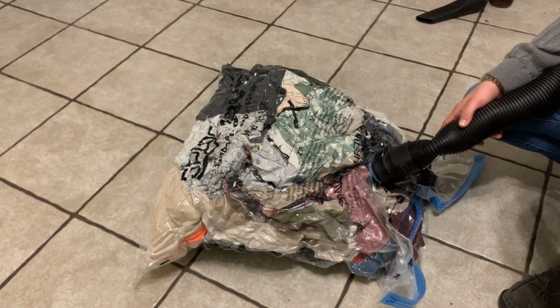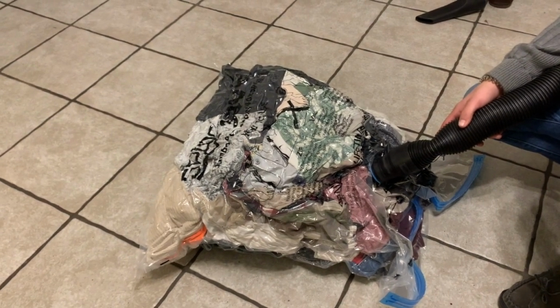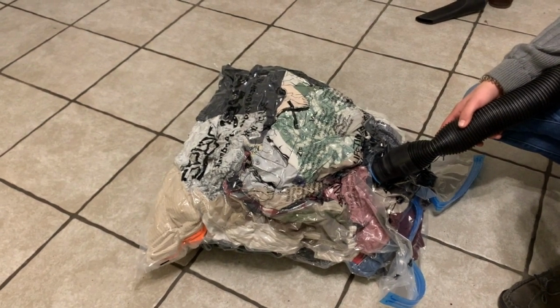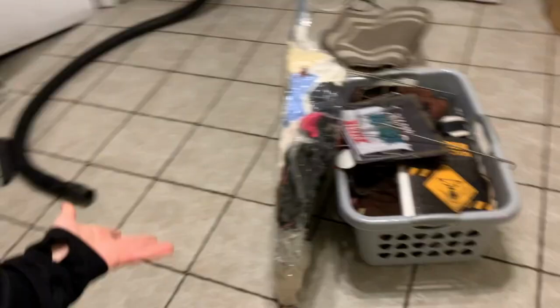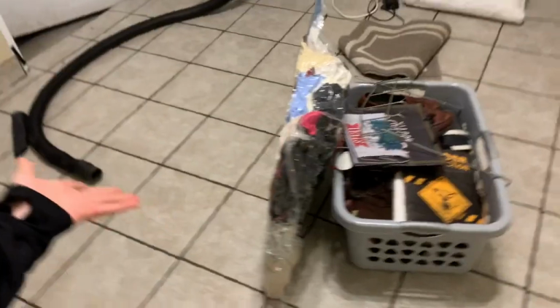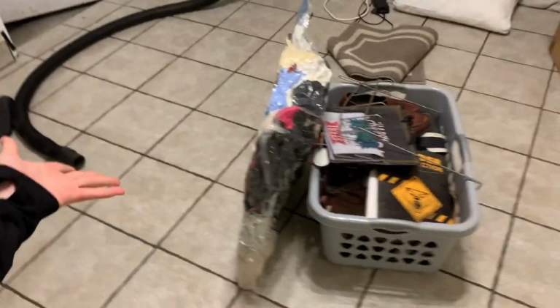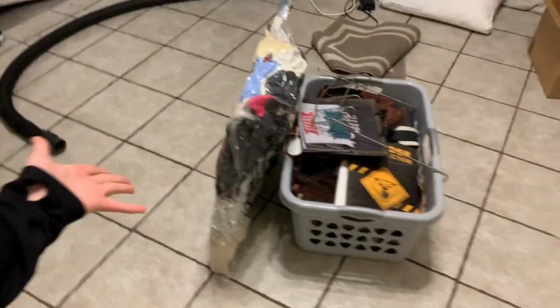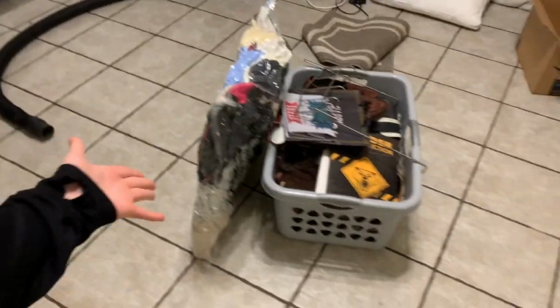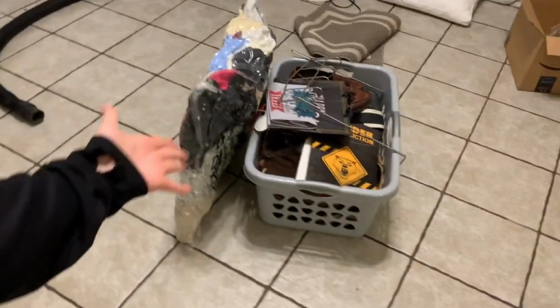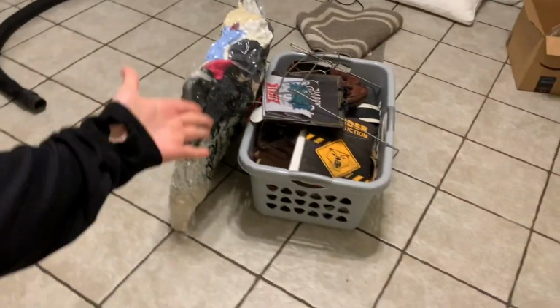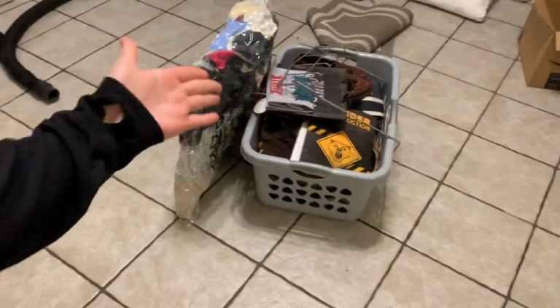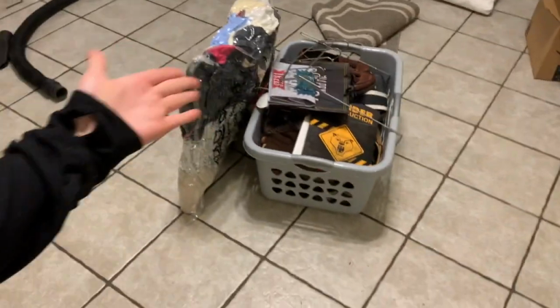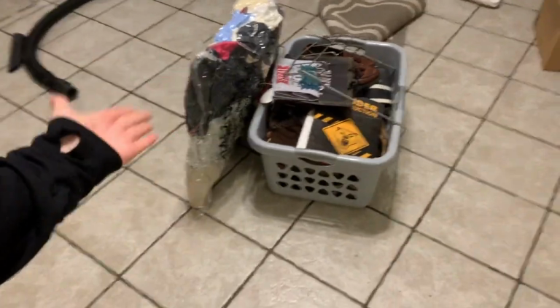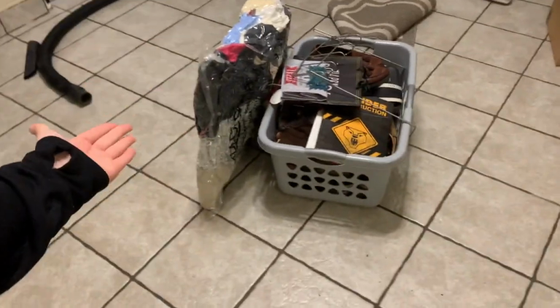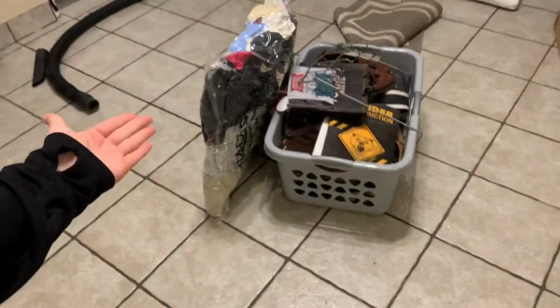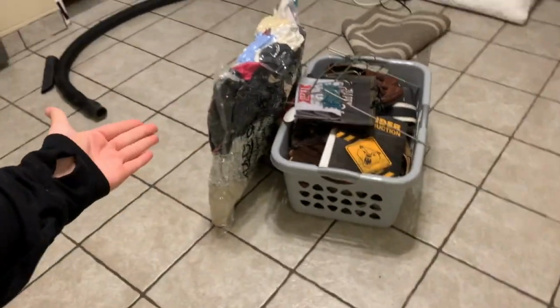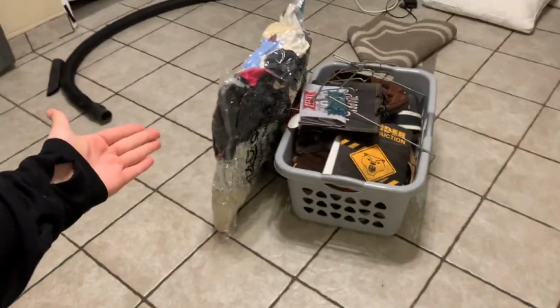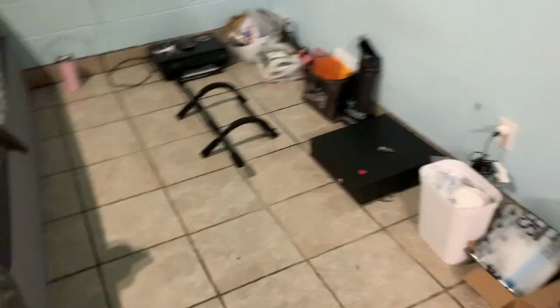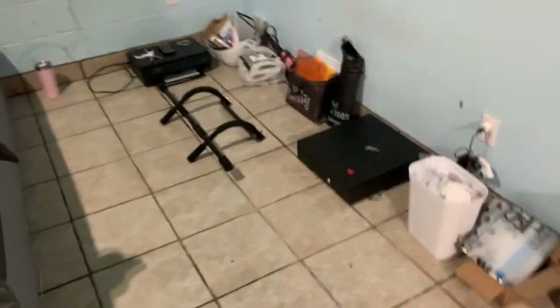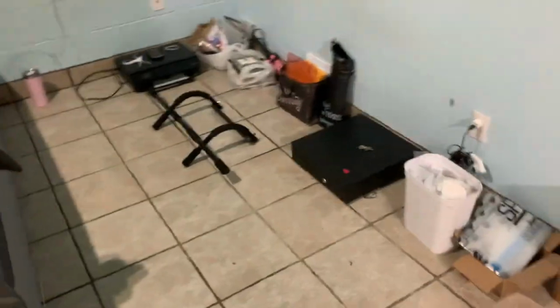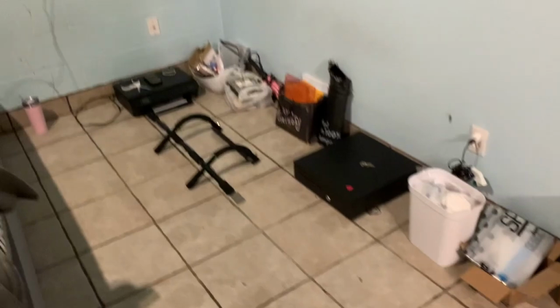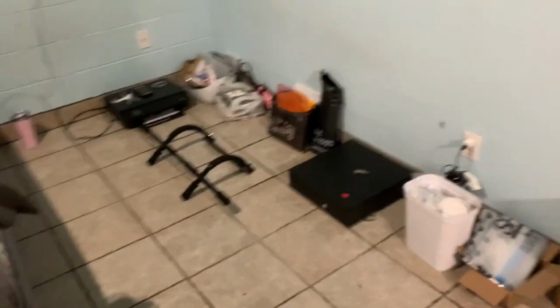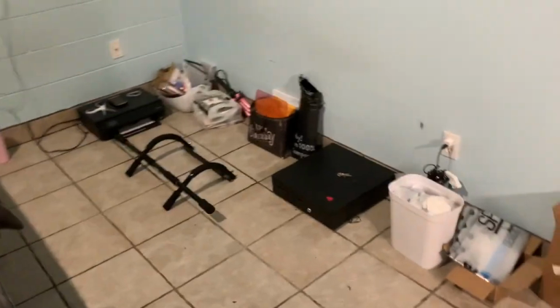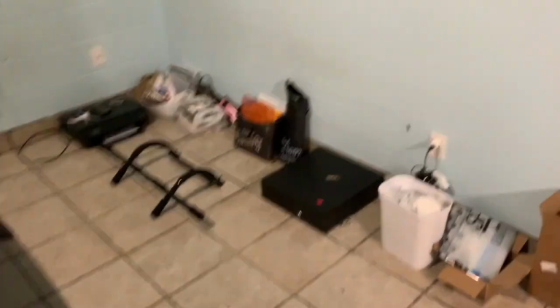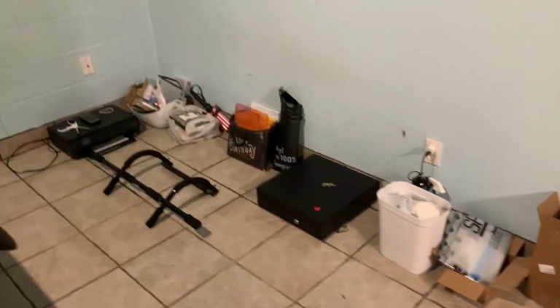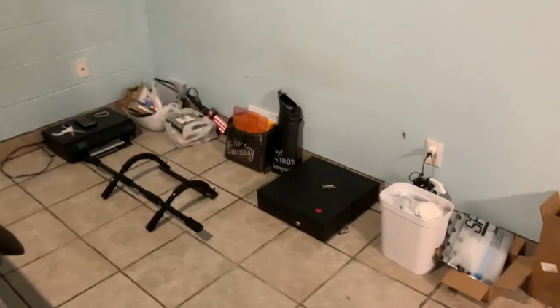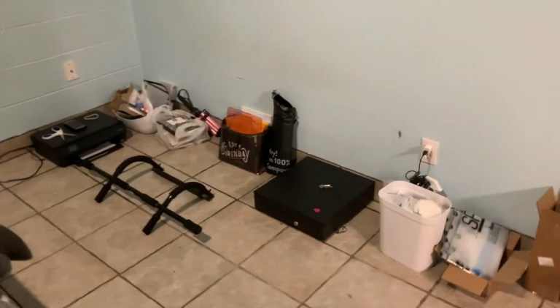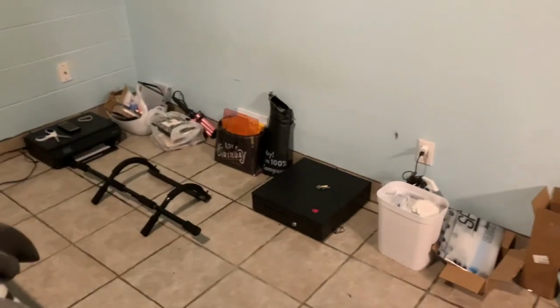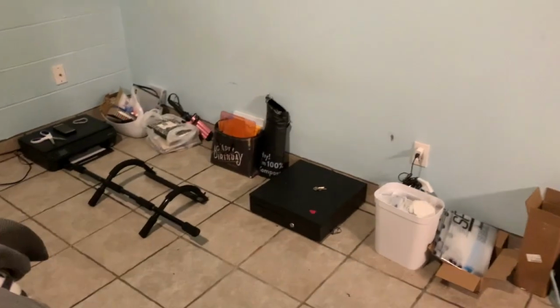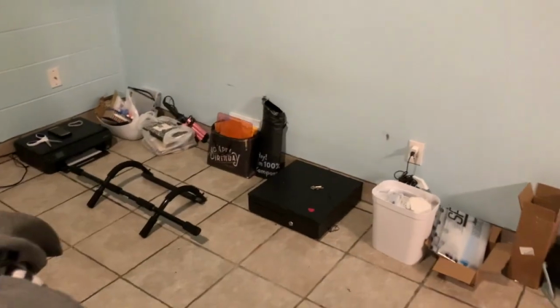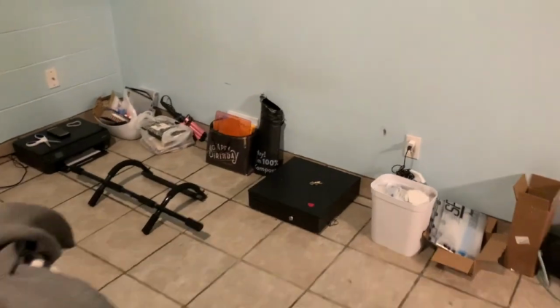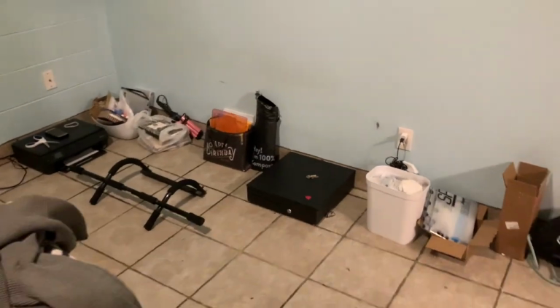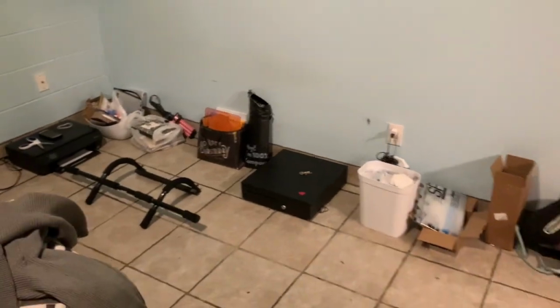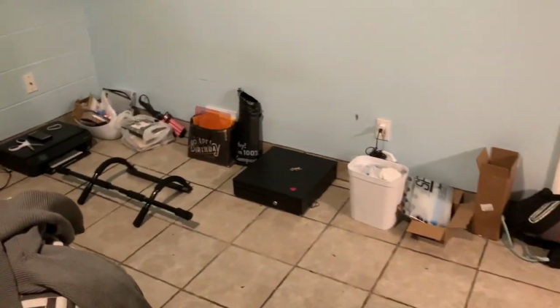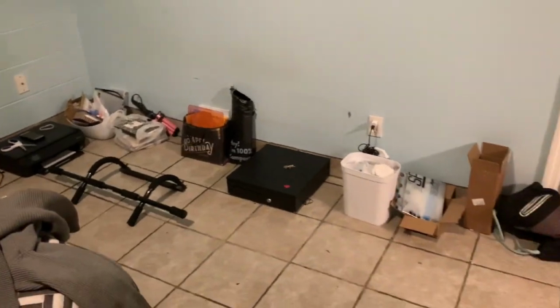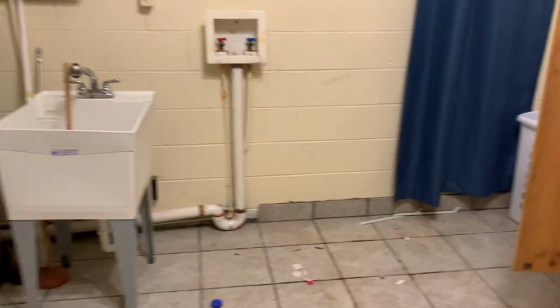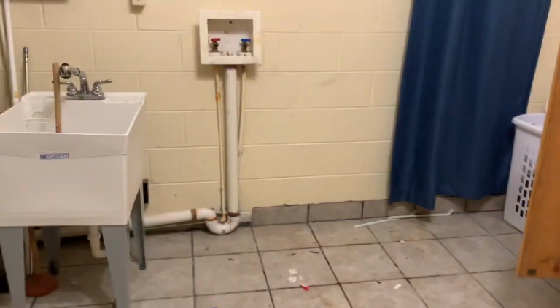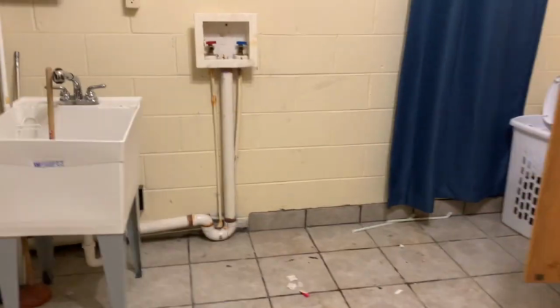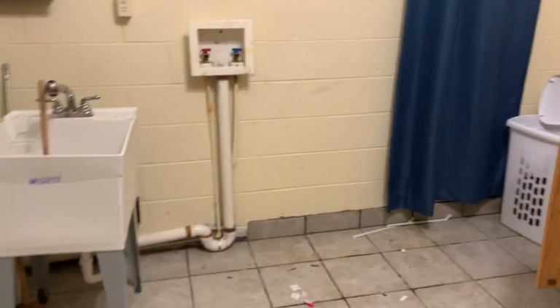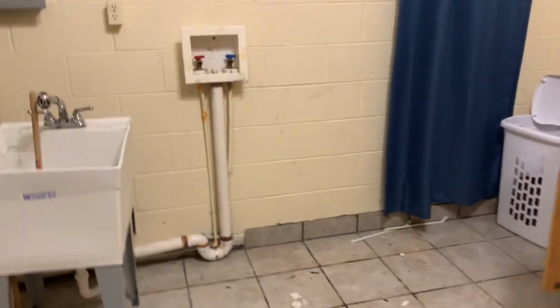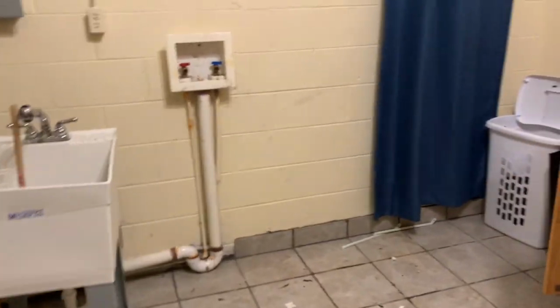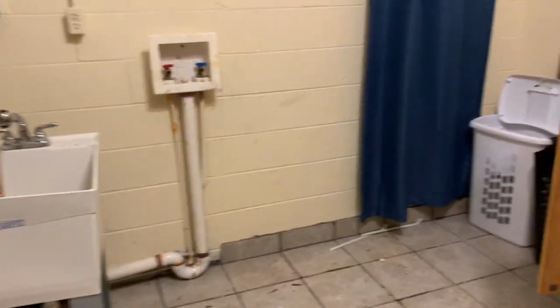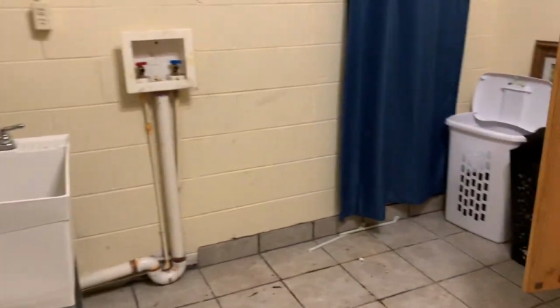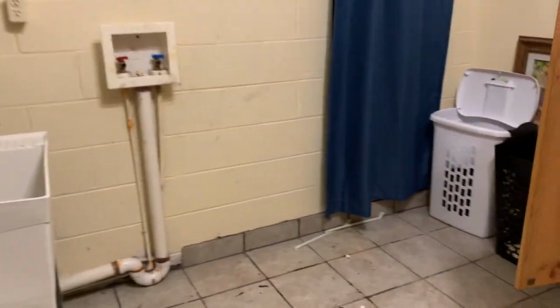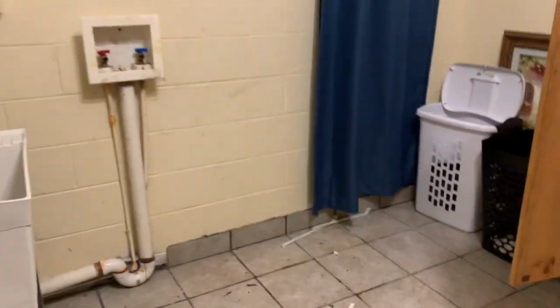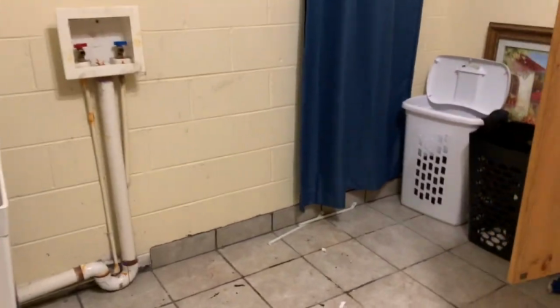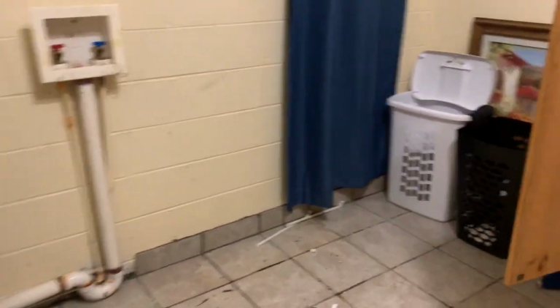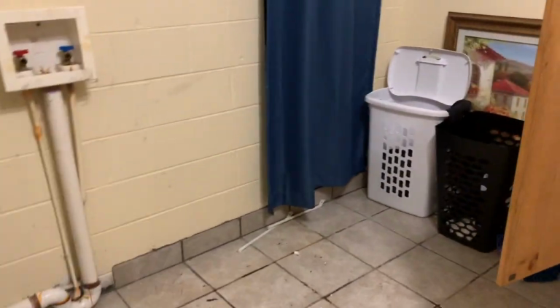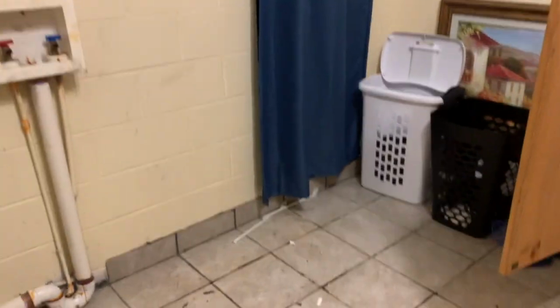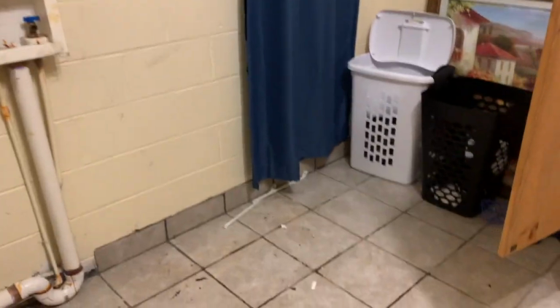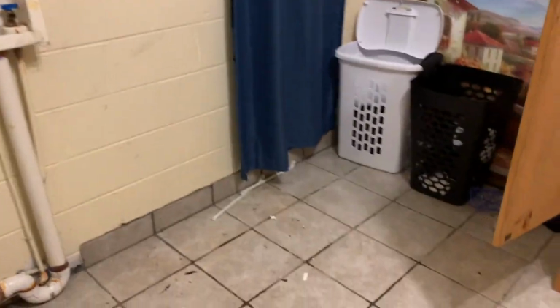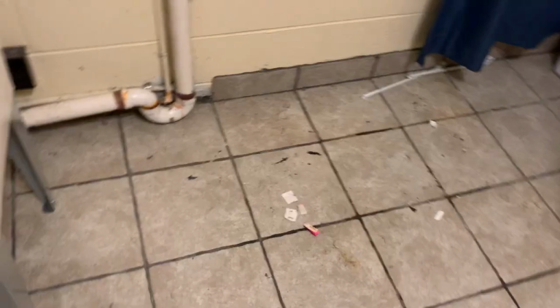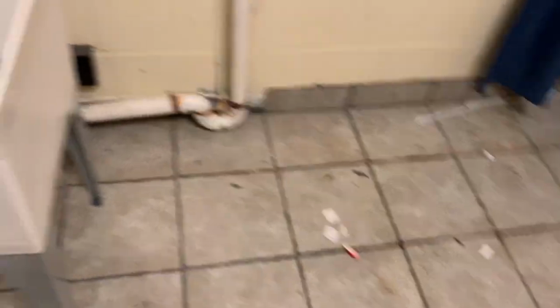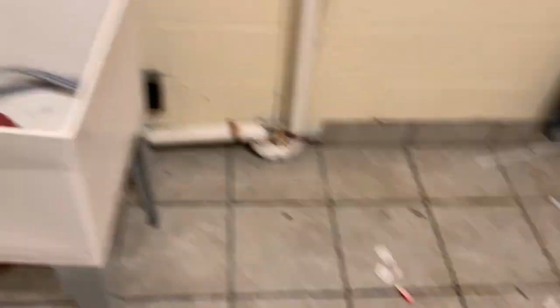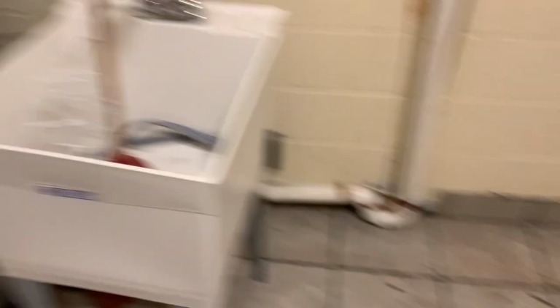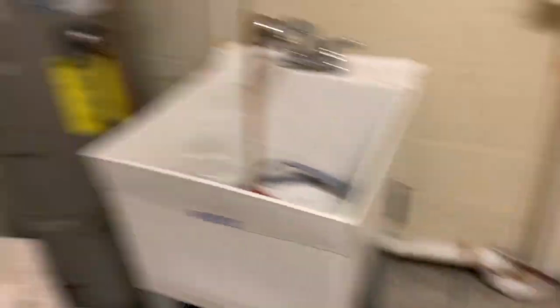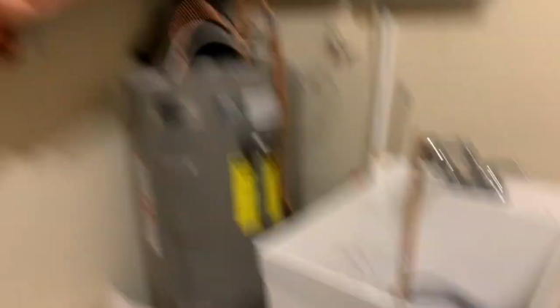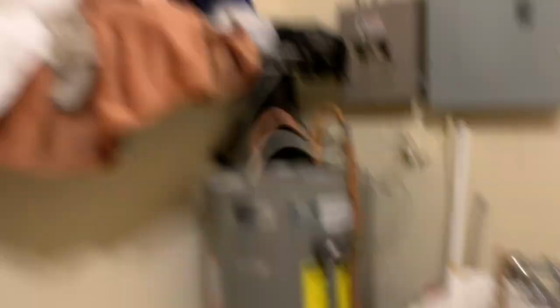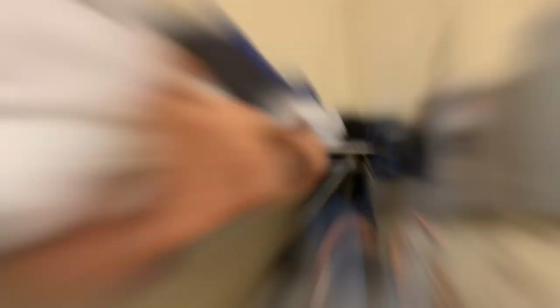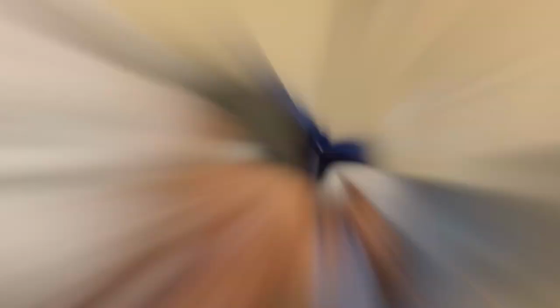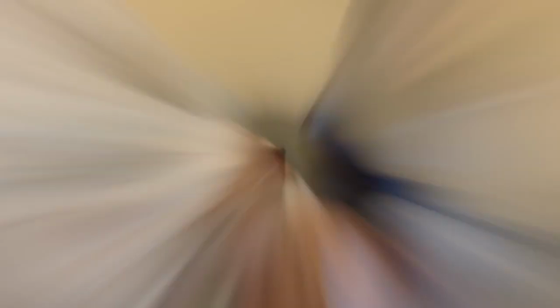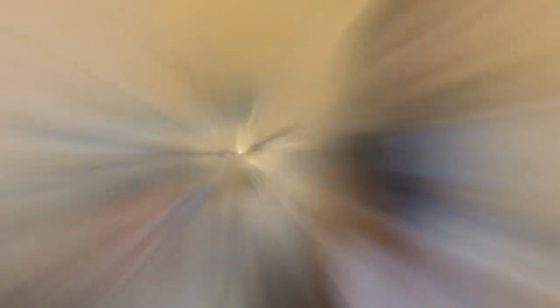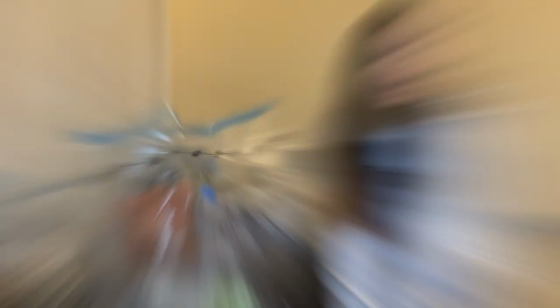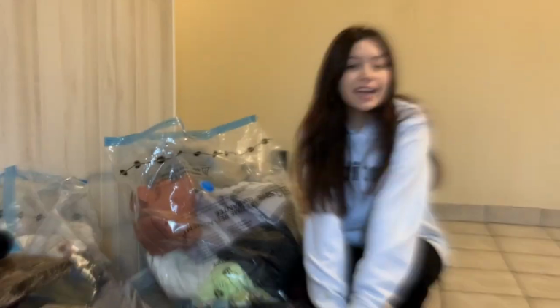This is our first load. We also sold our washer and dryer today.